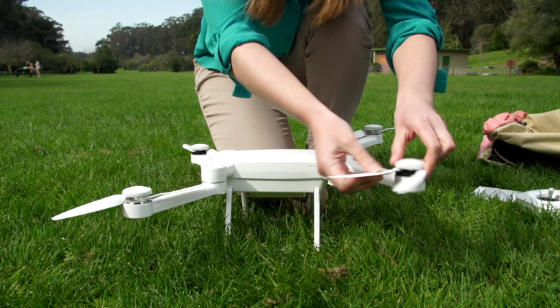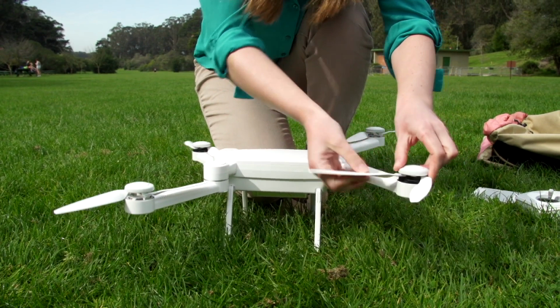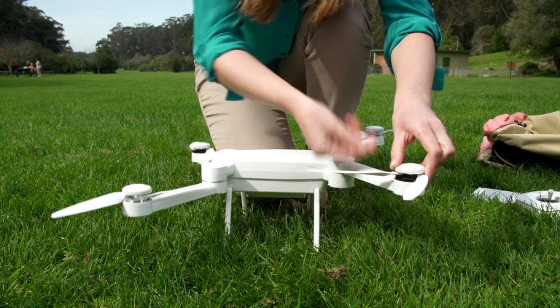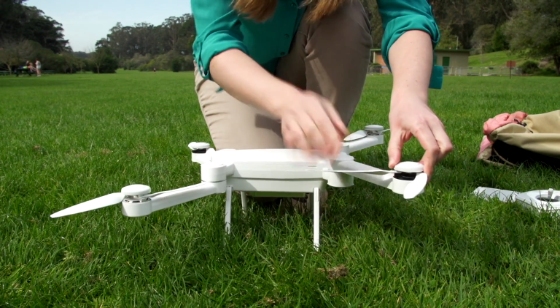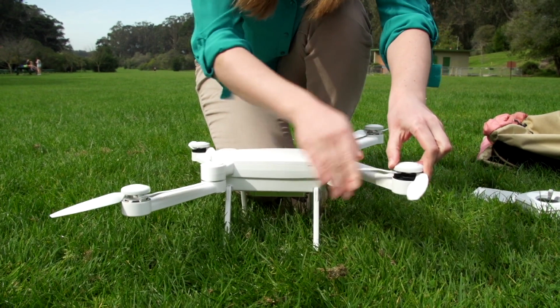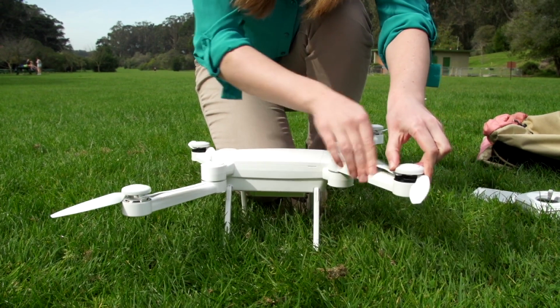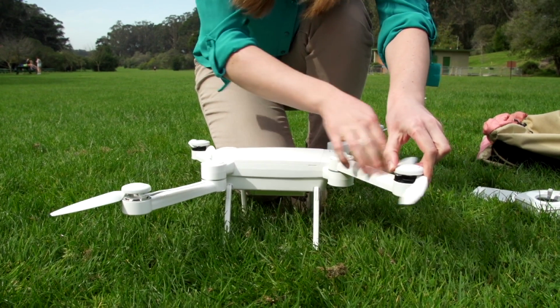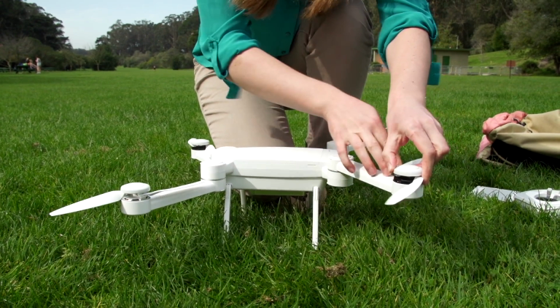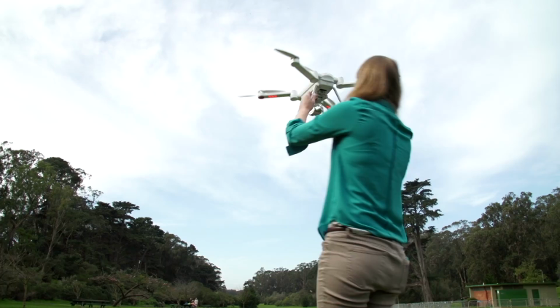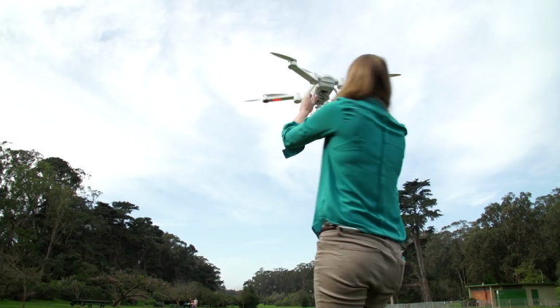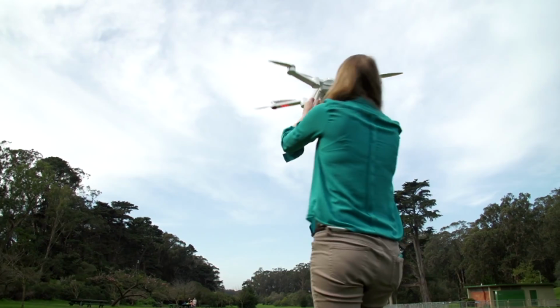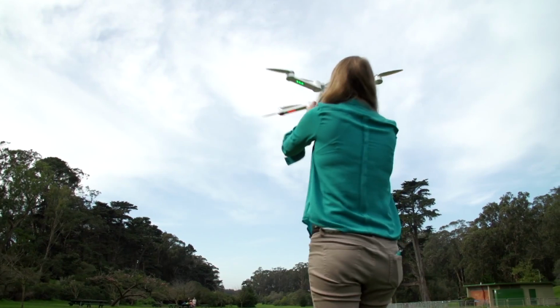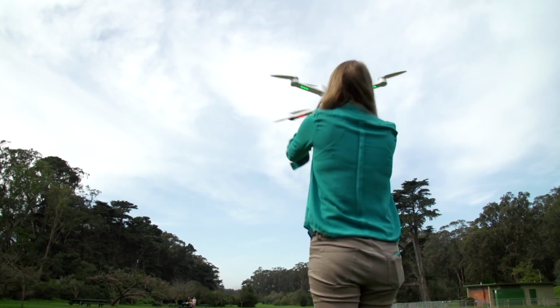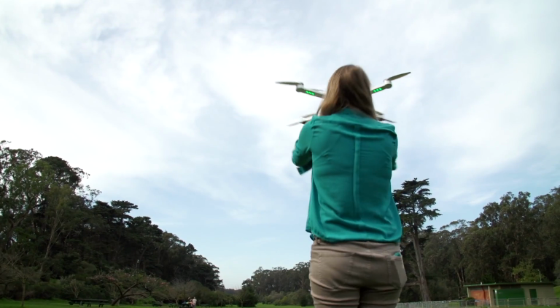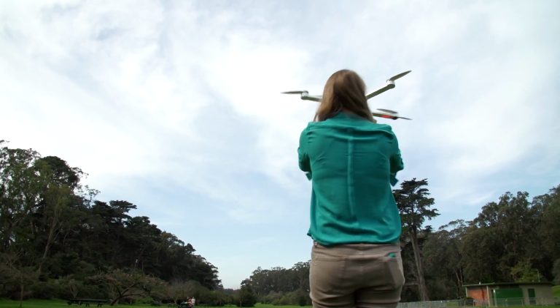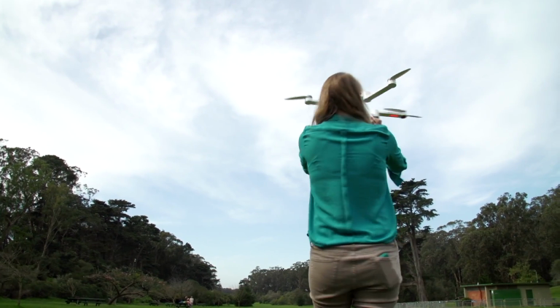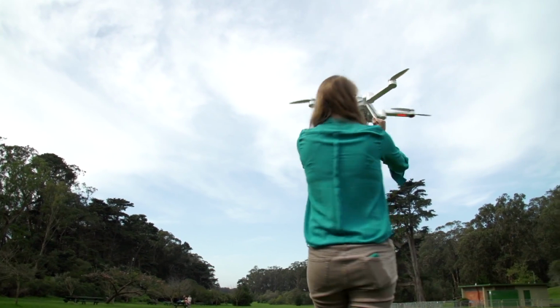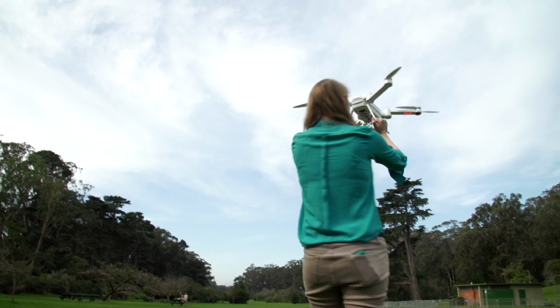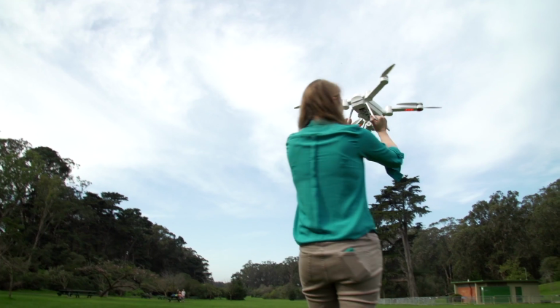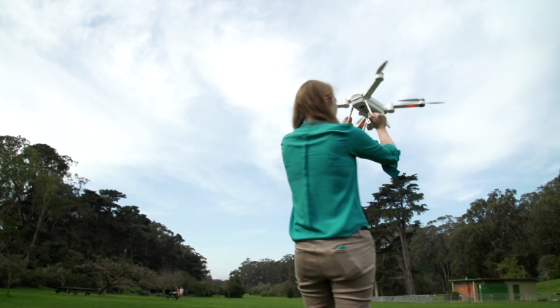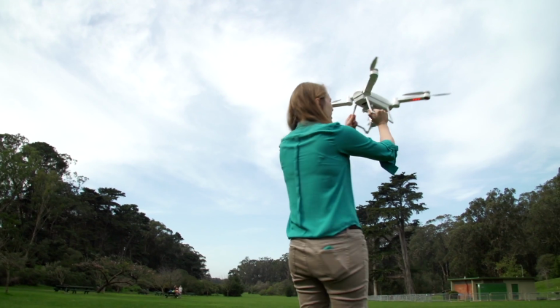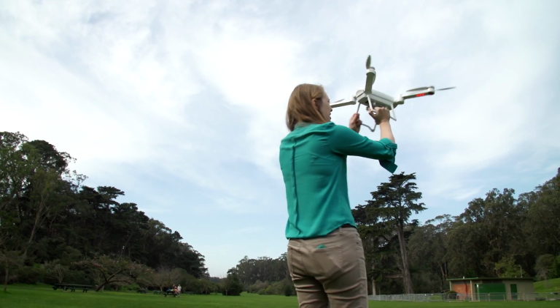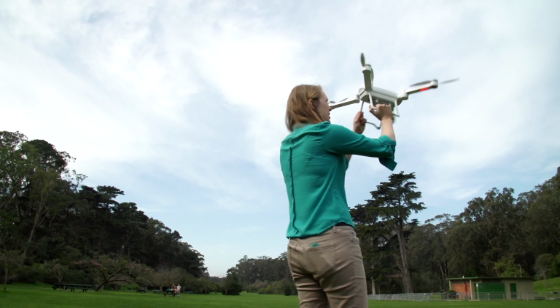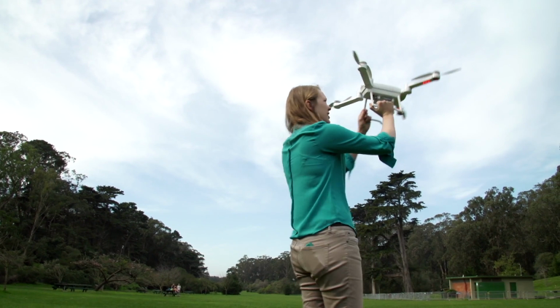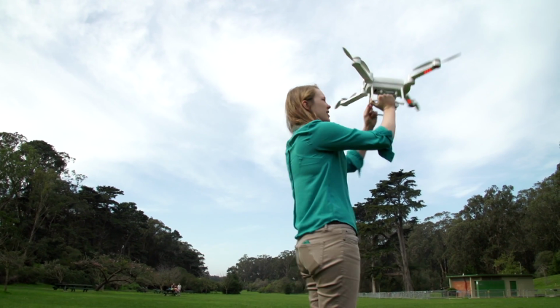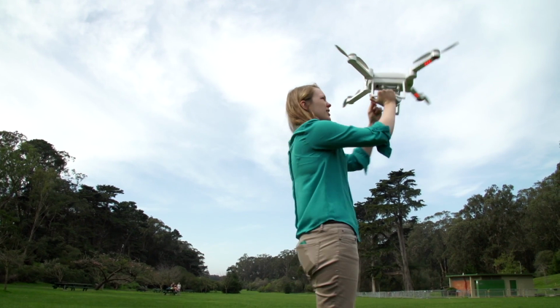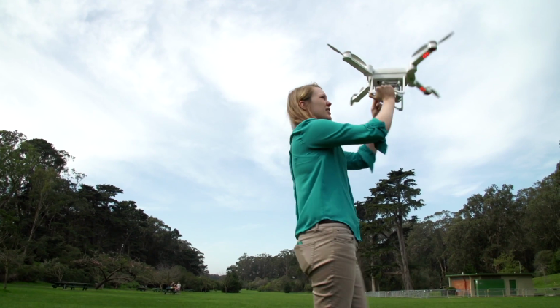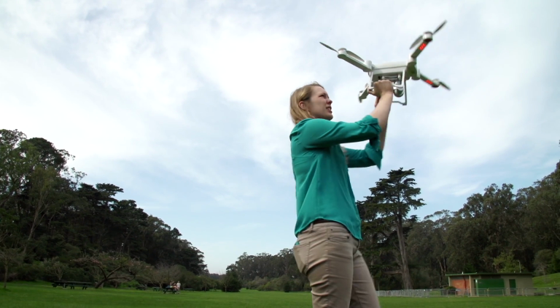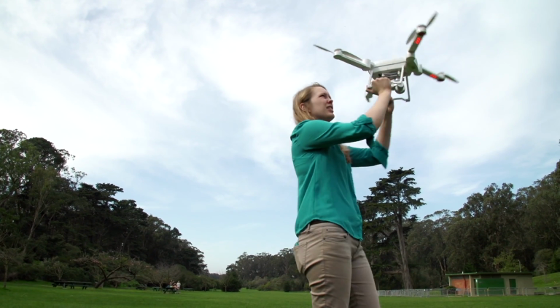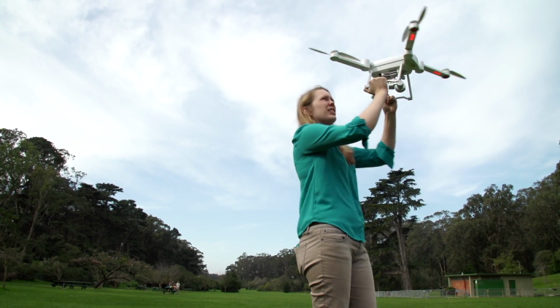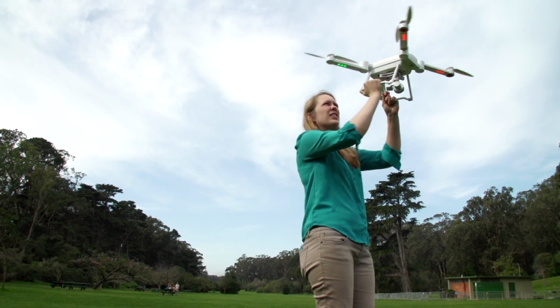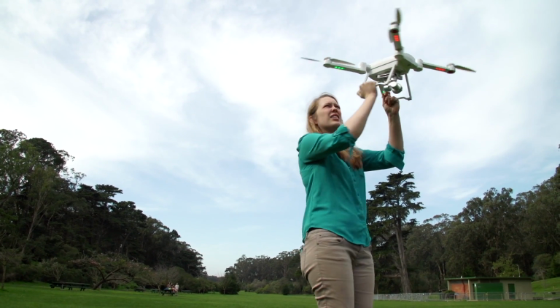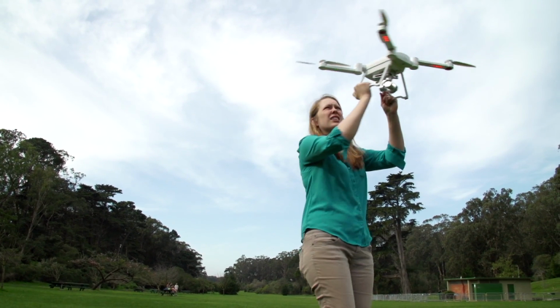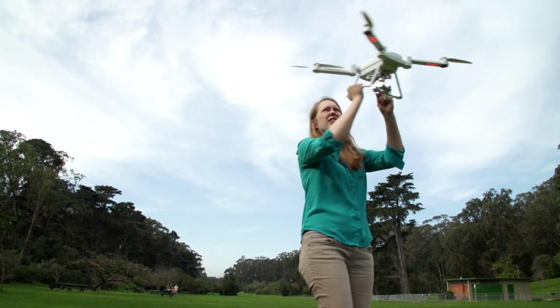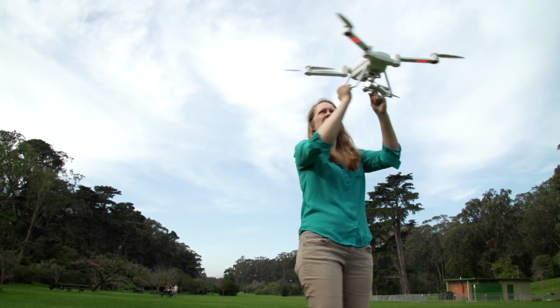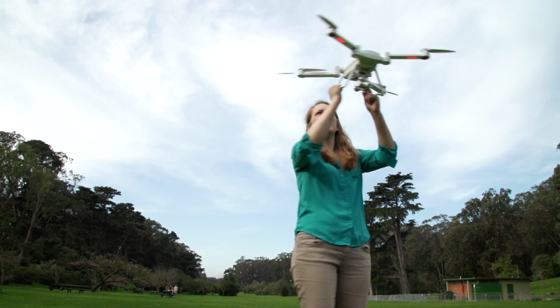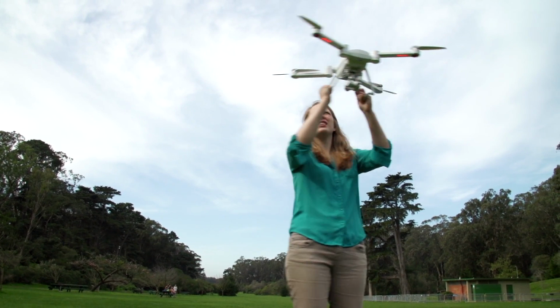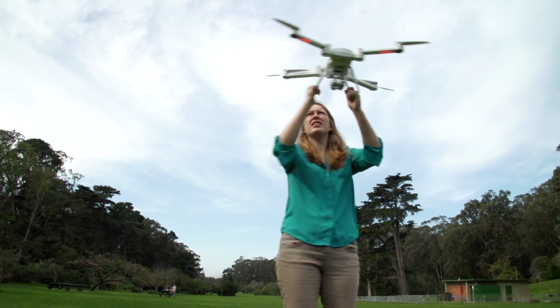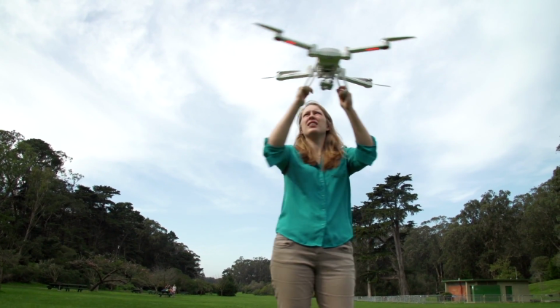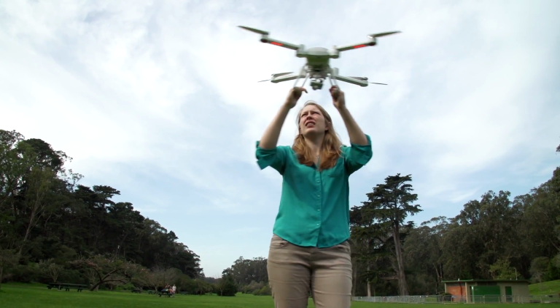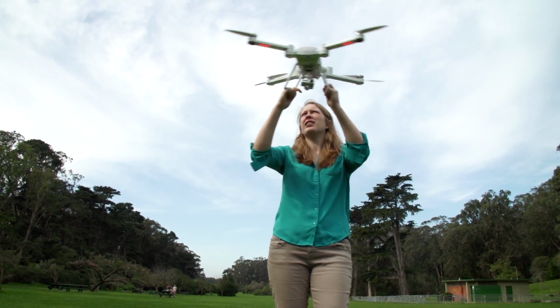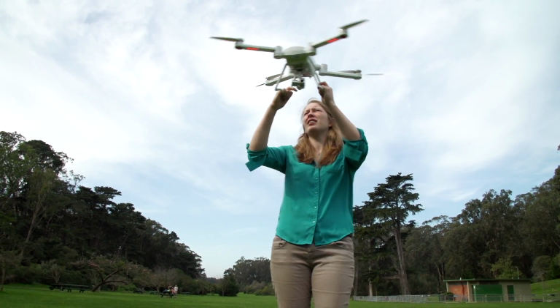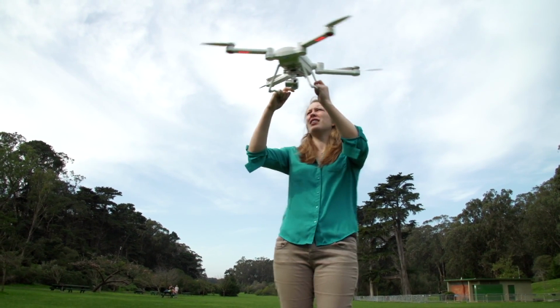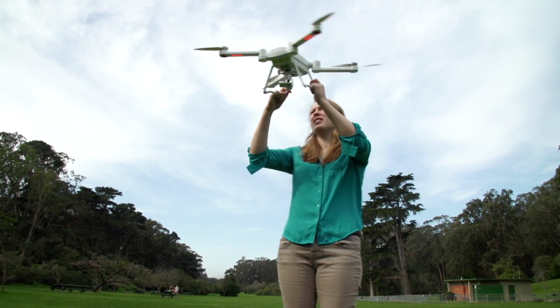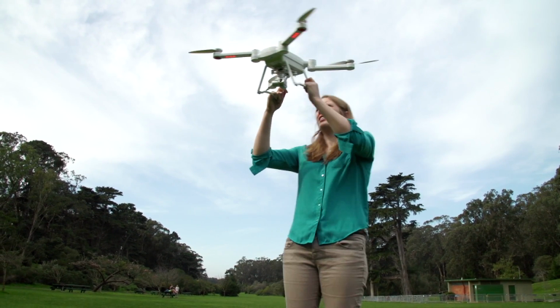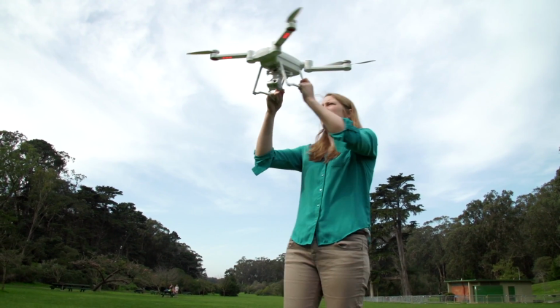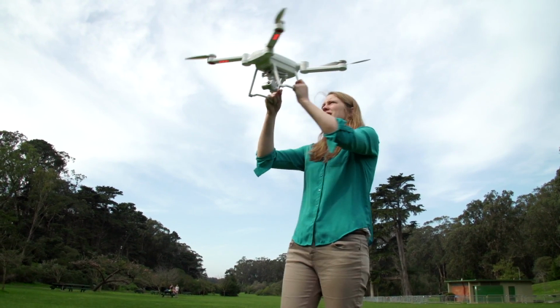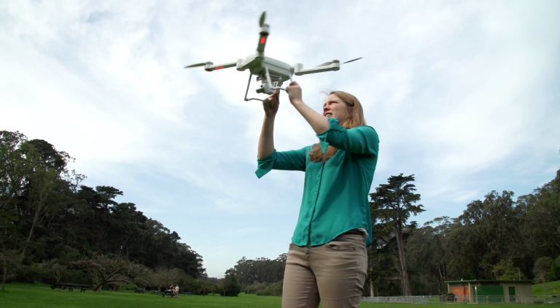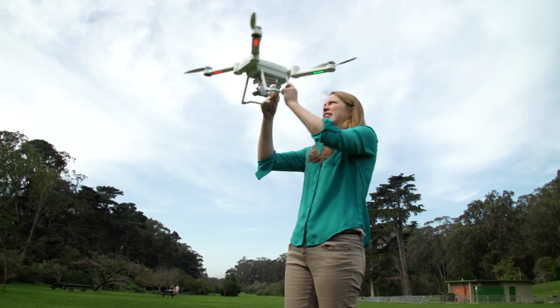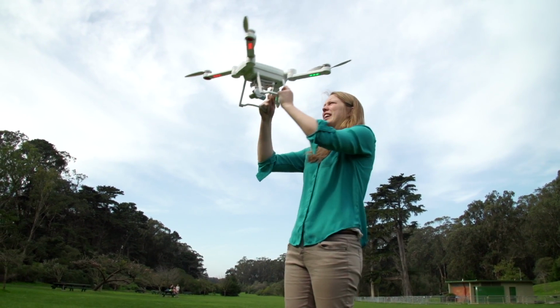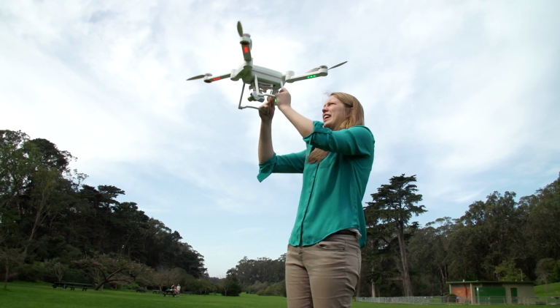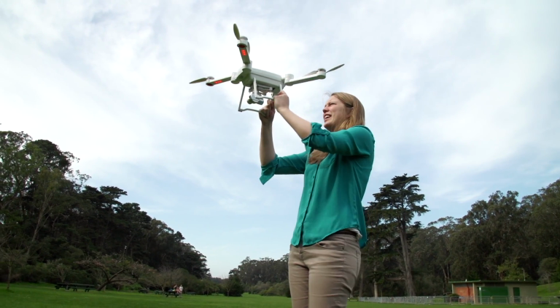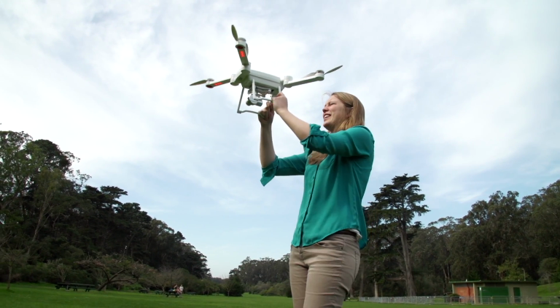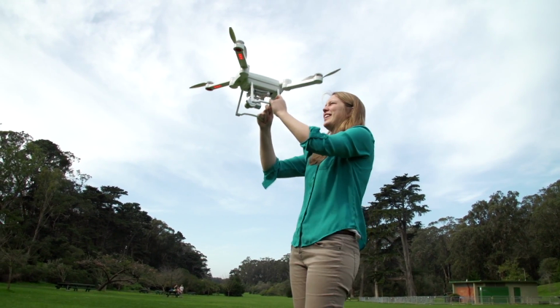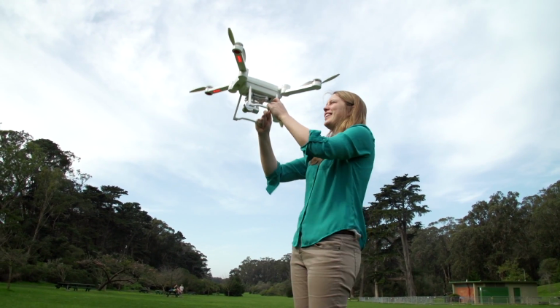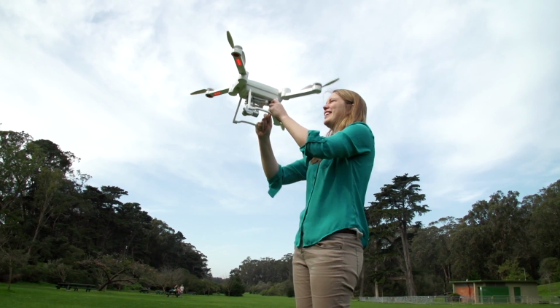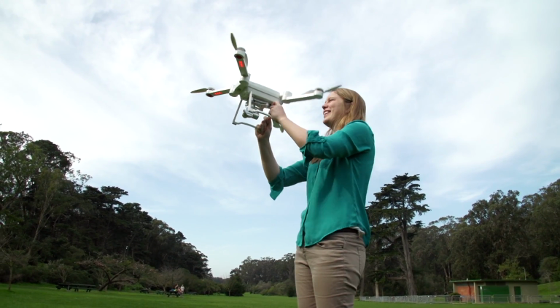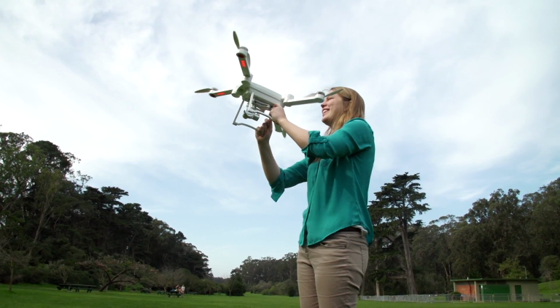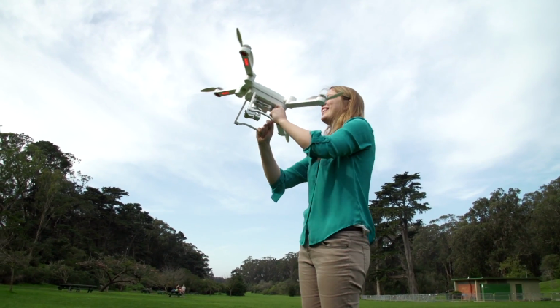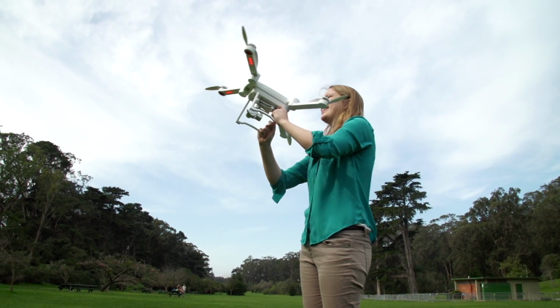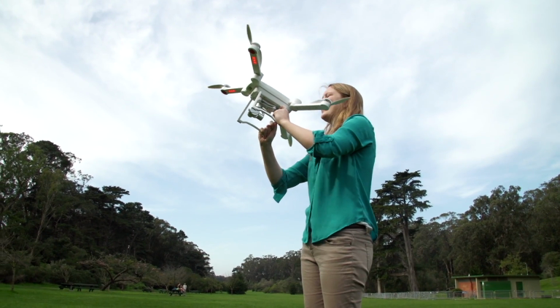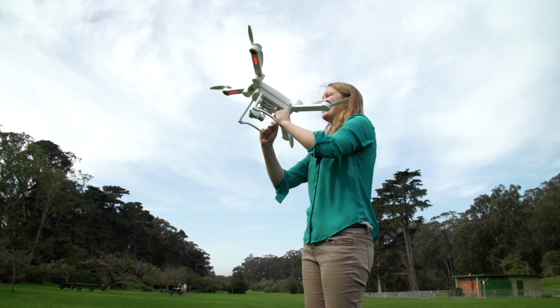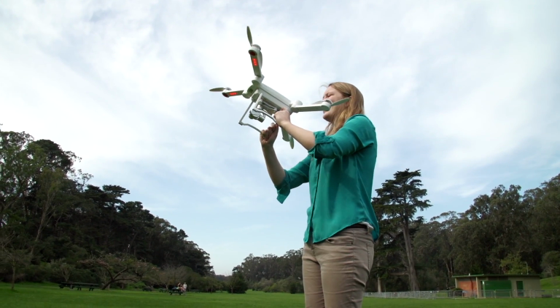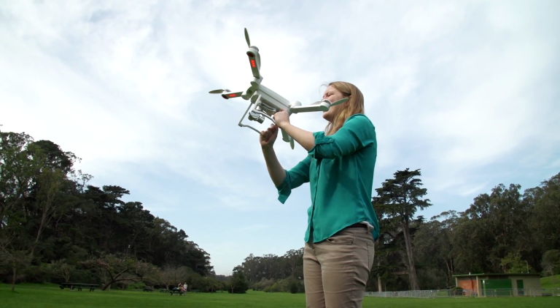Every flight begins with a dance to the drone gods: lift the drone above your head and turn in a circle. When the light blinks green, that means you're ready to fly.